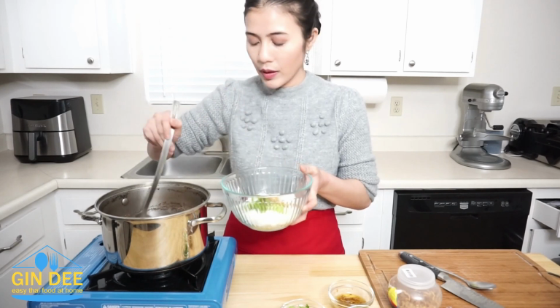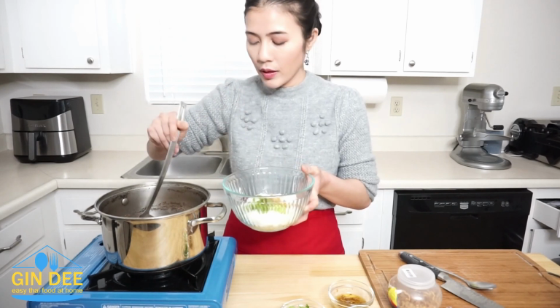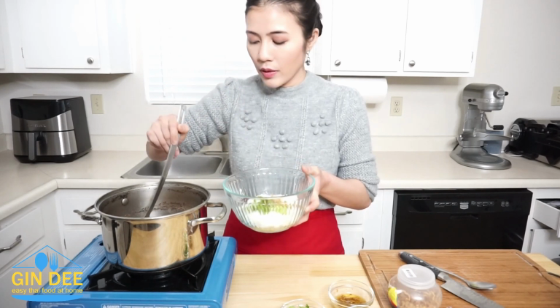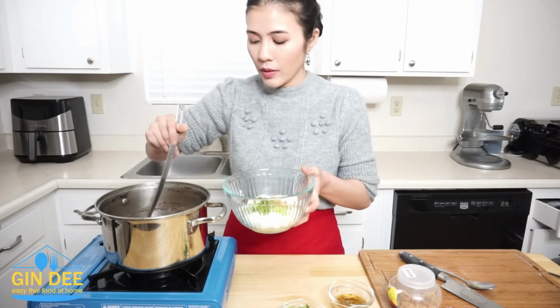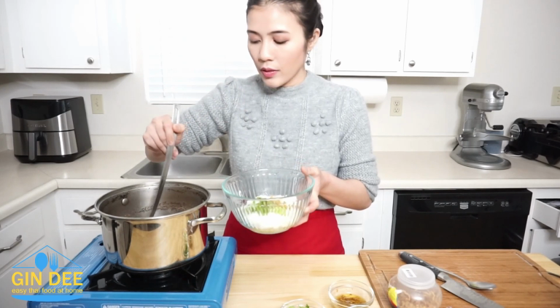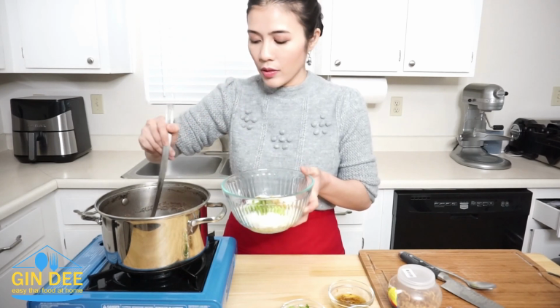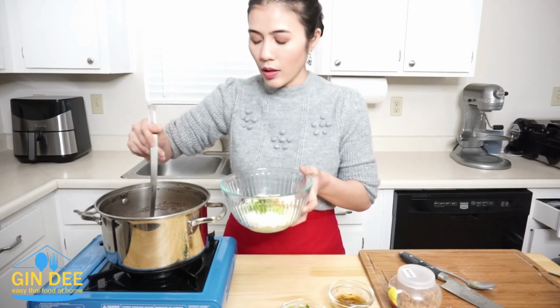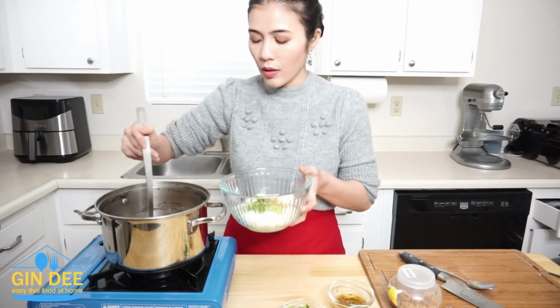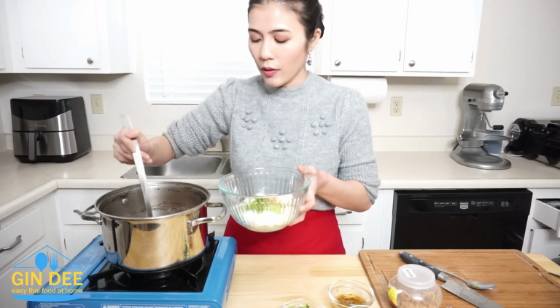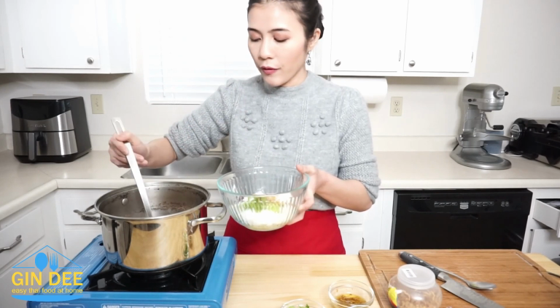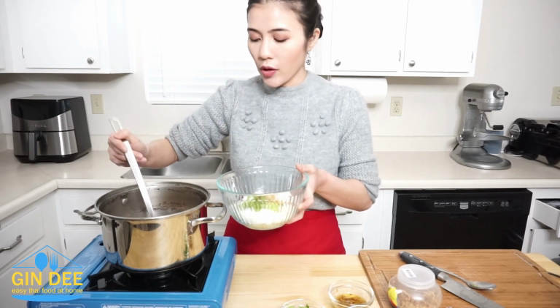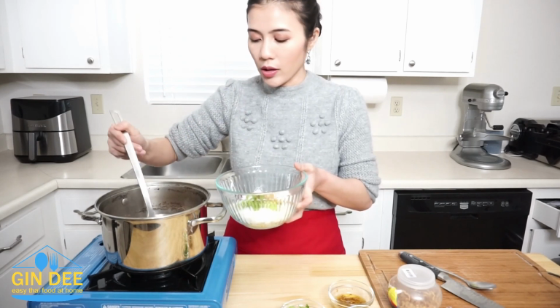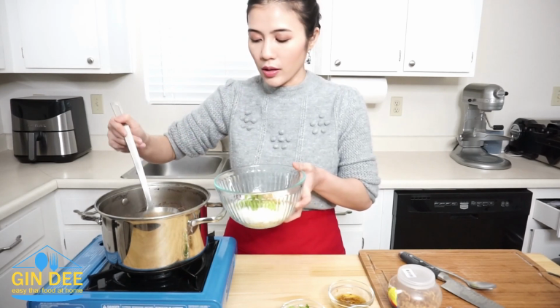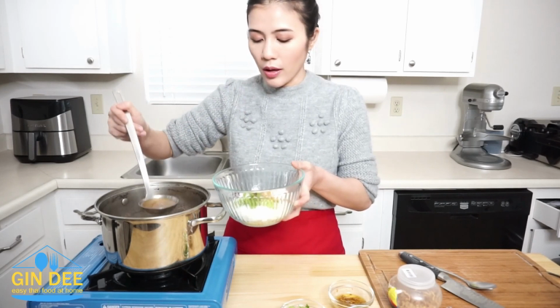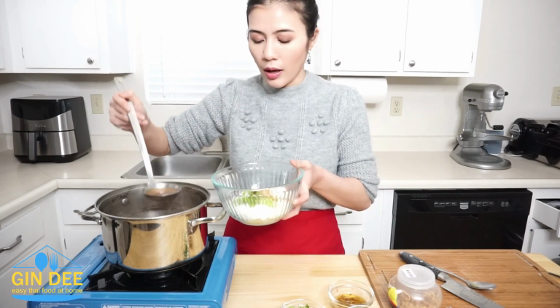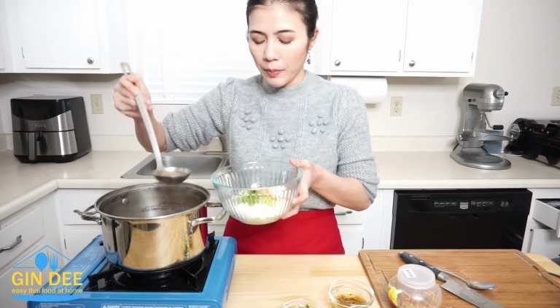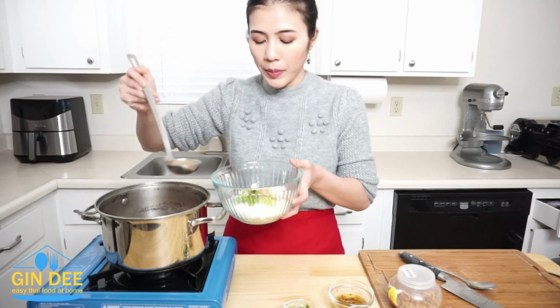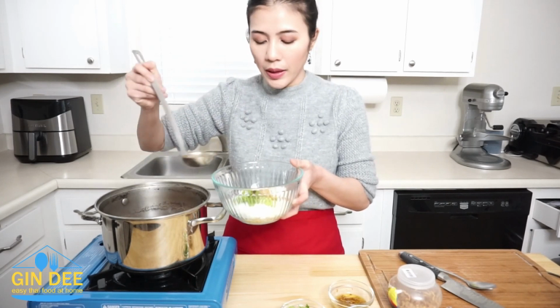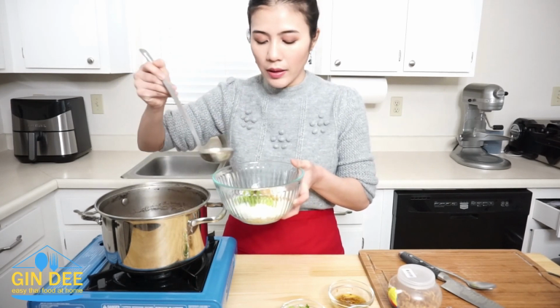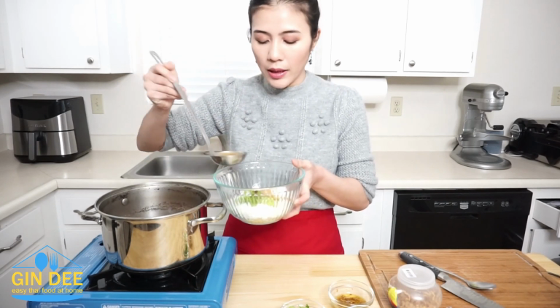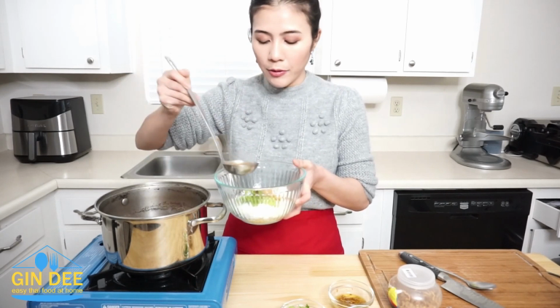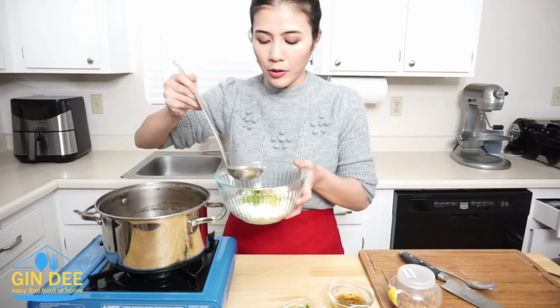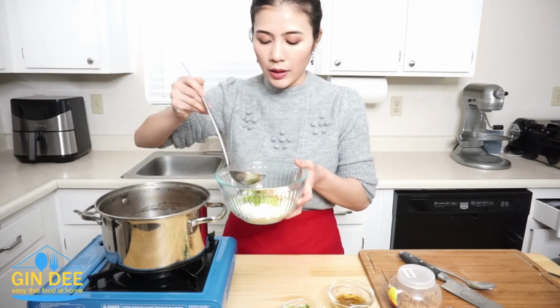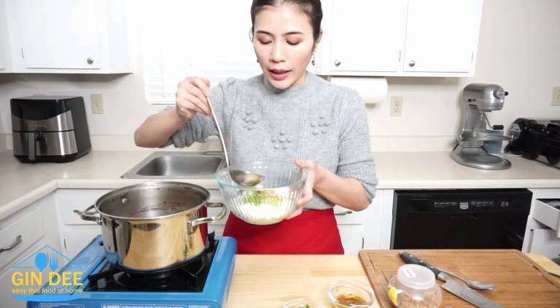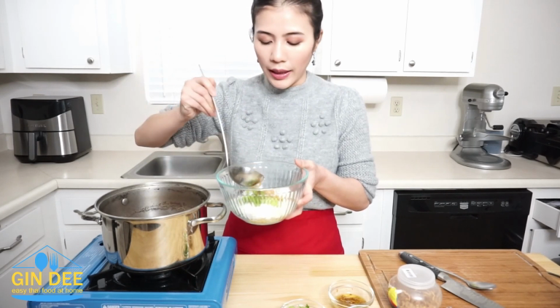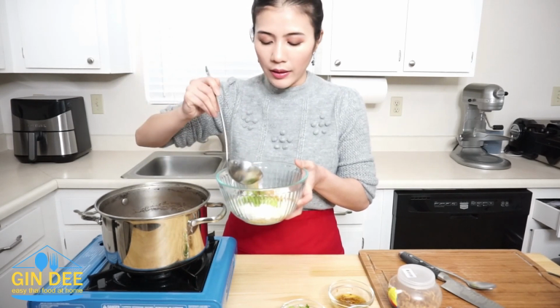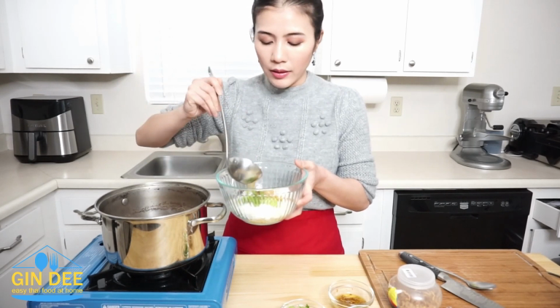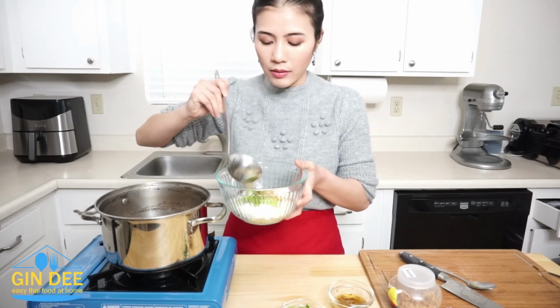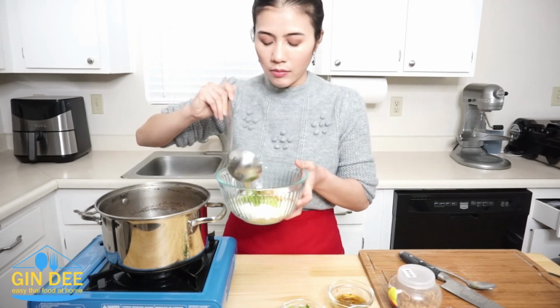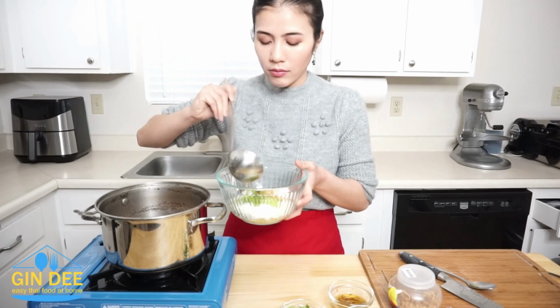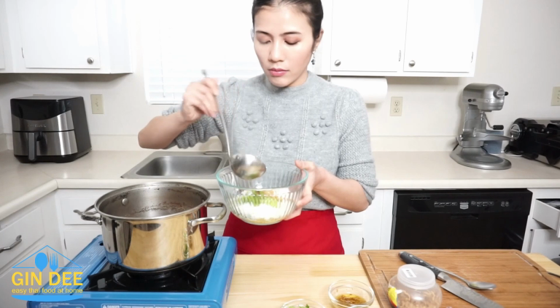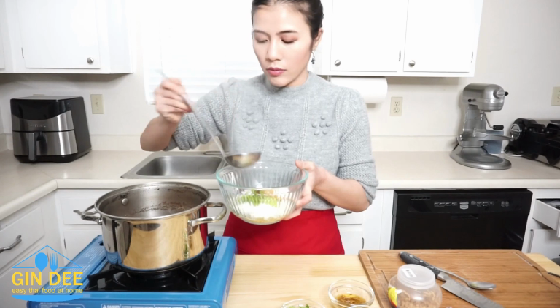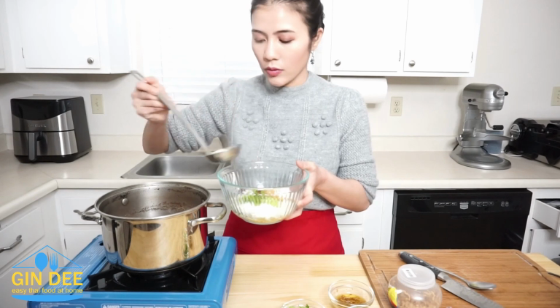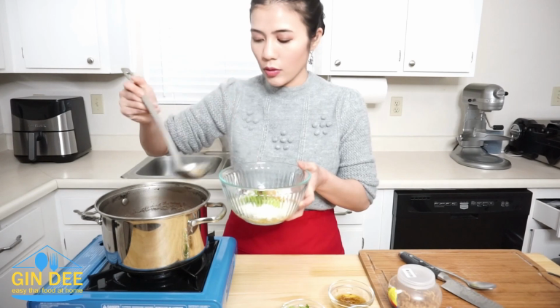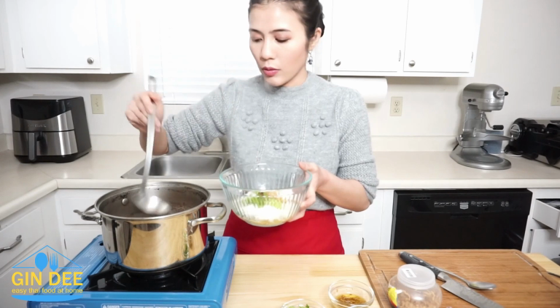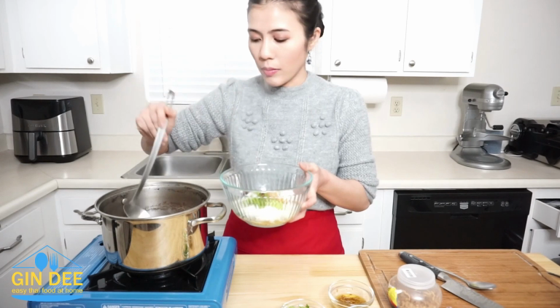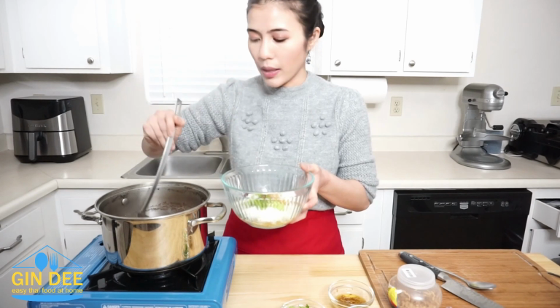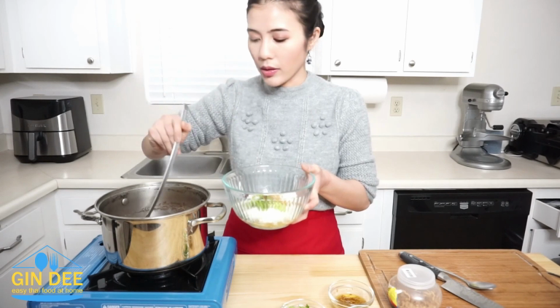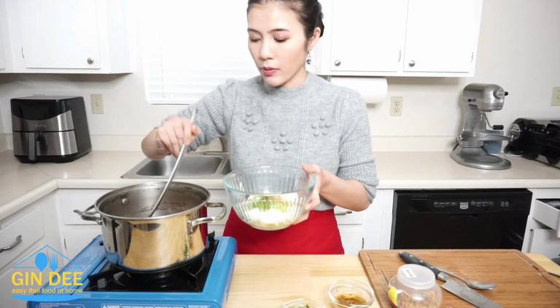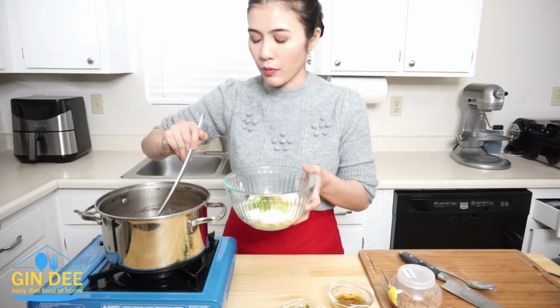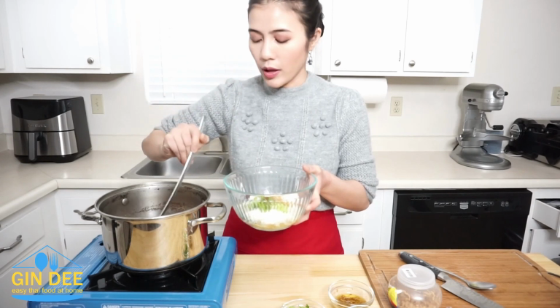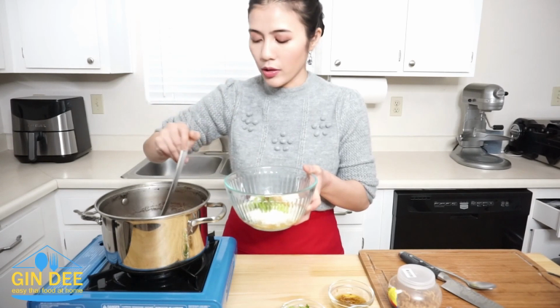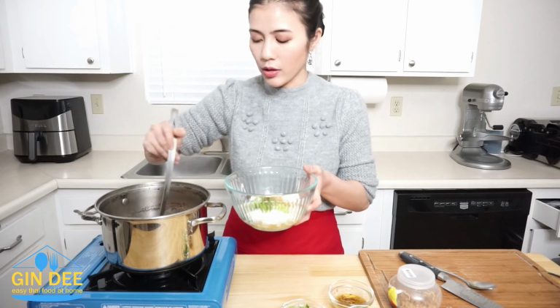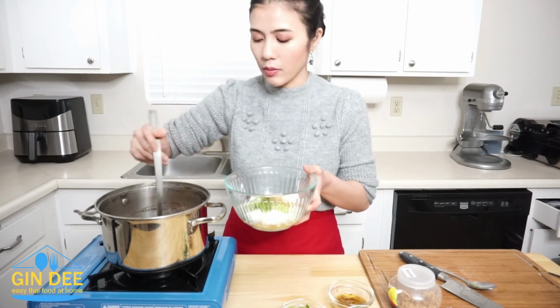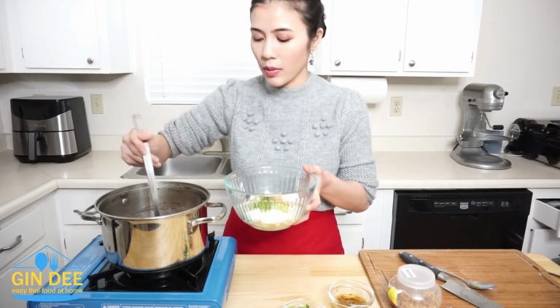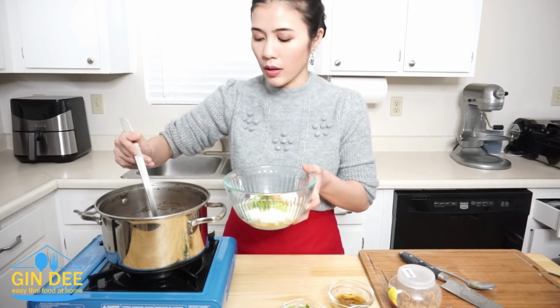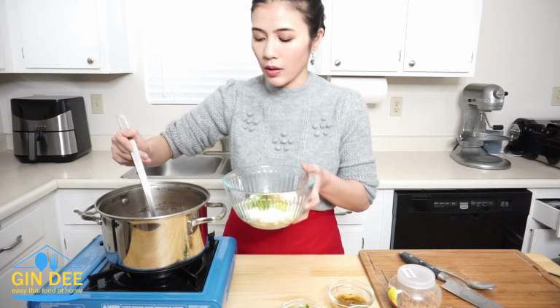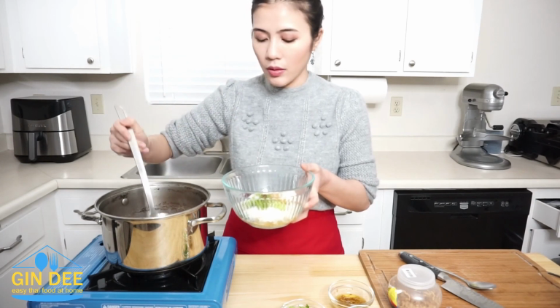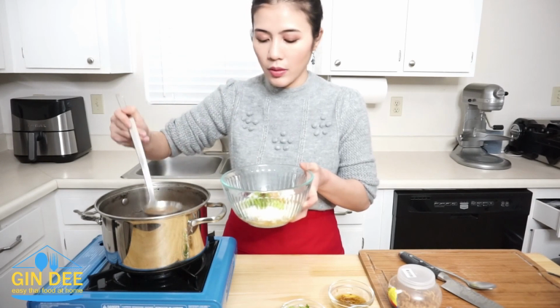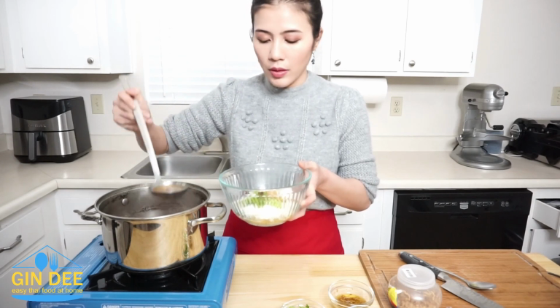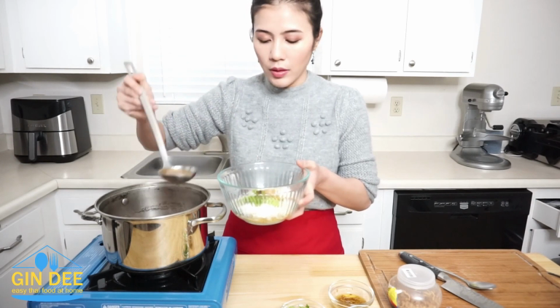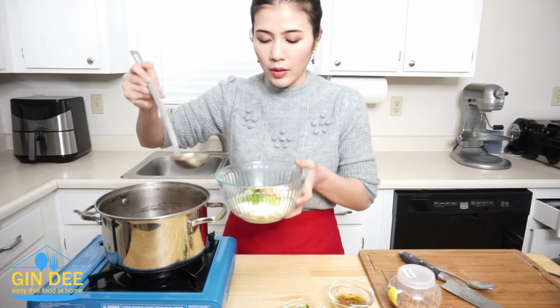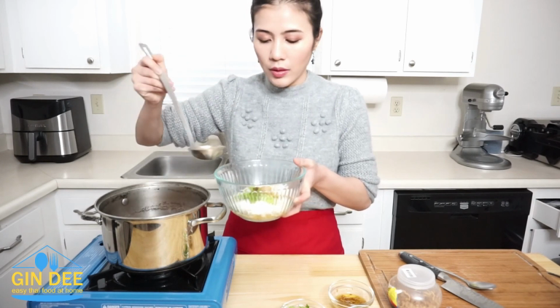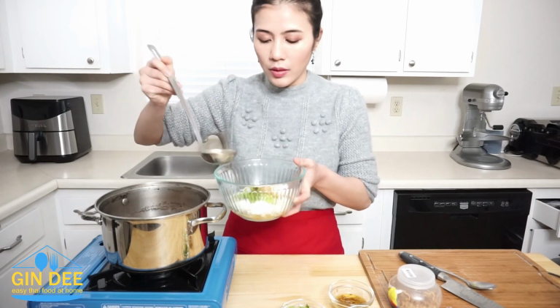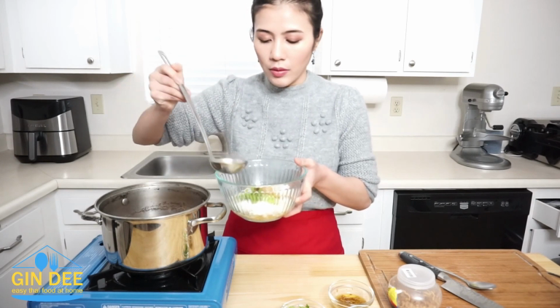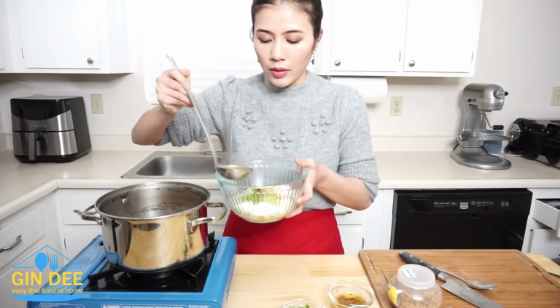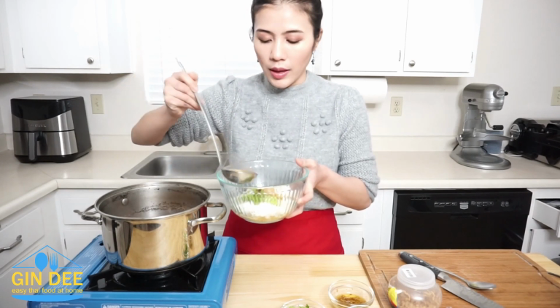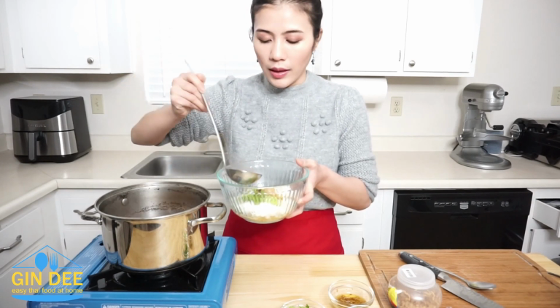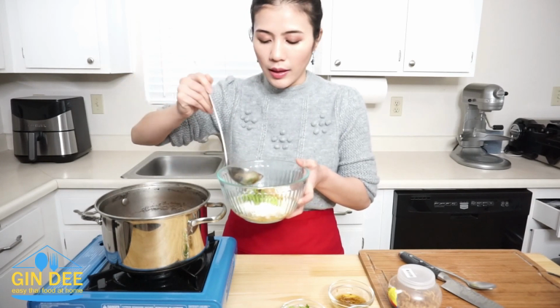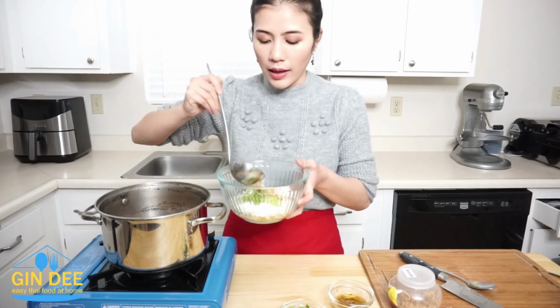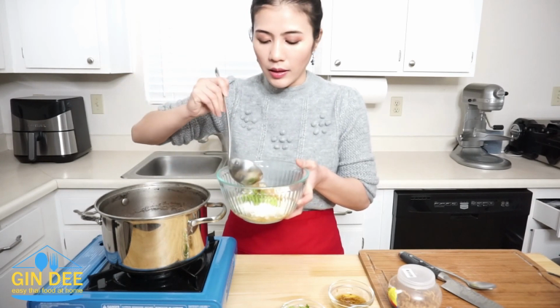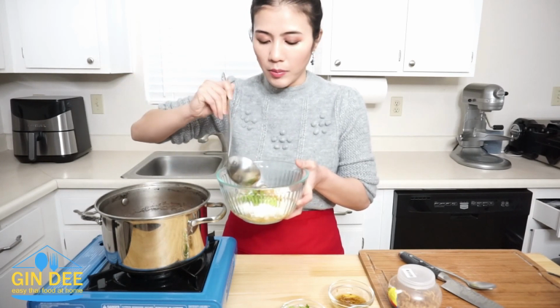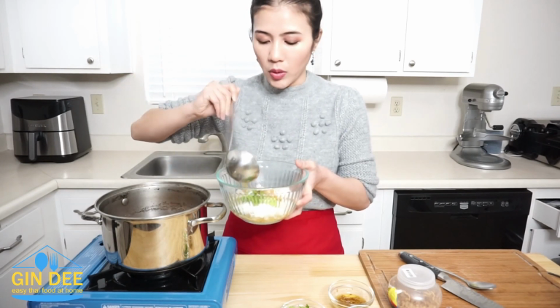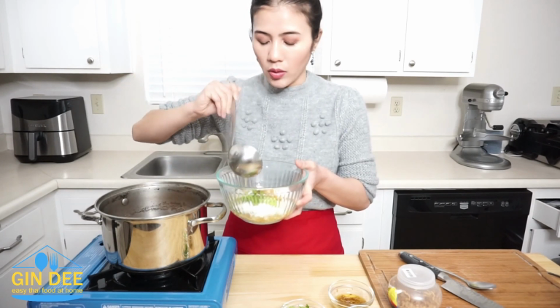For the topping, if you like more vegetables, you can add more.